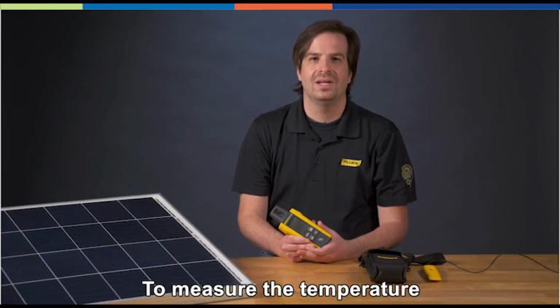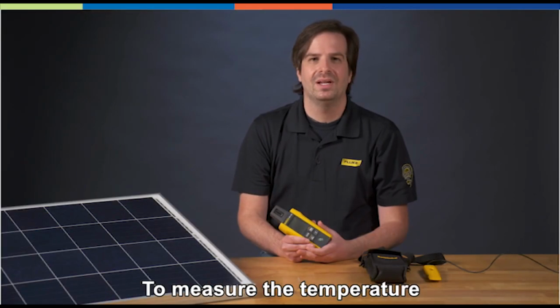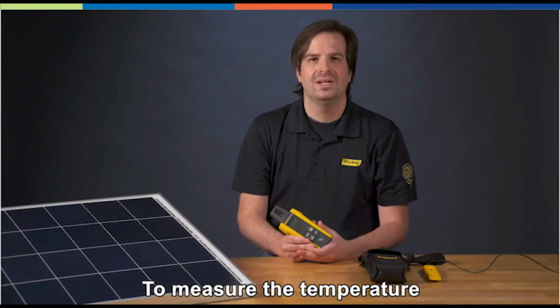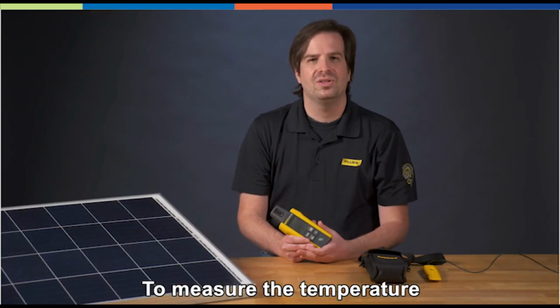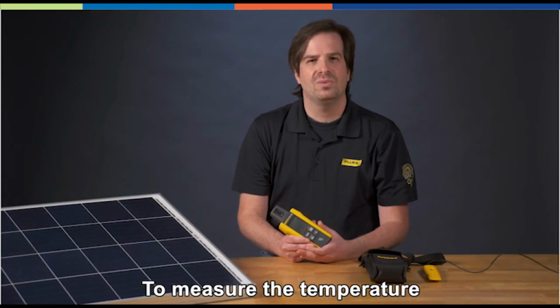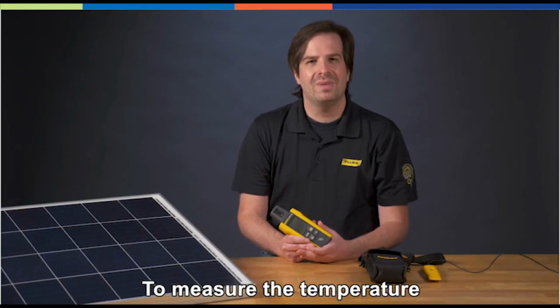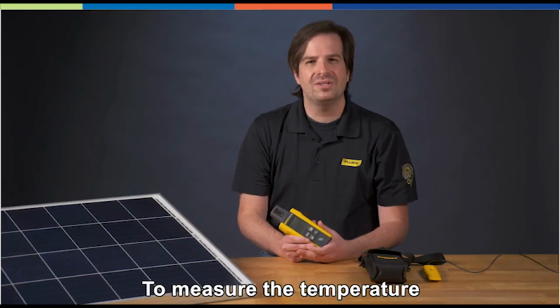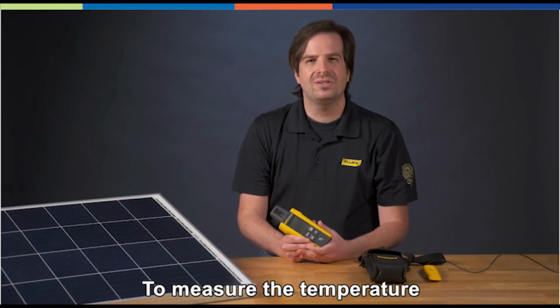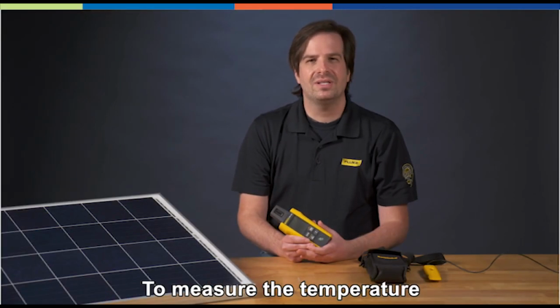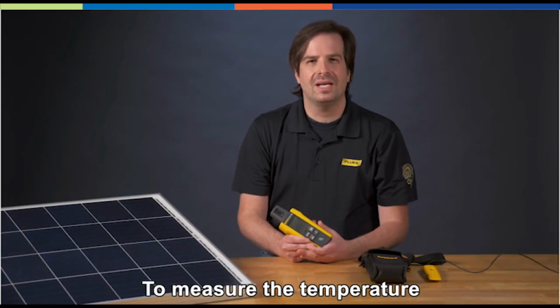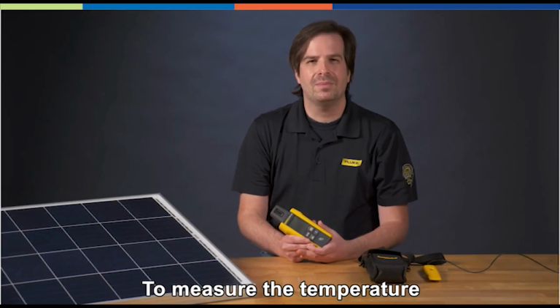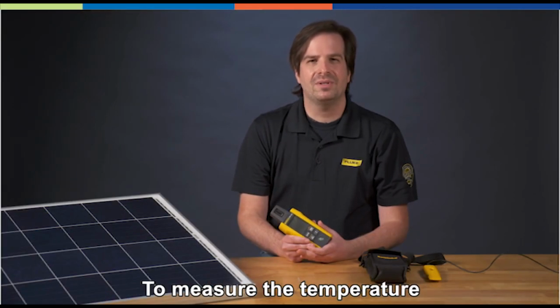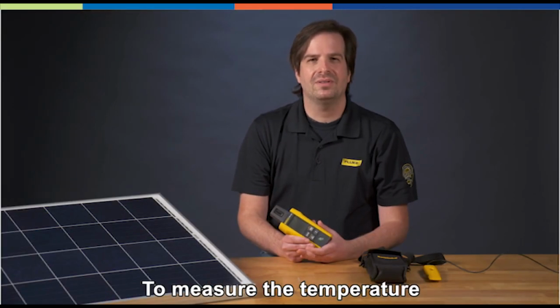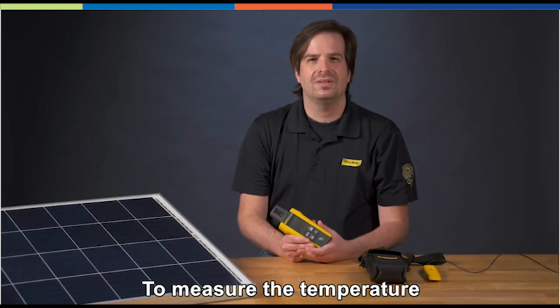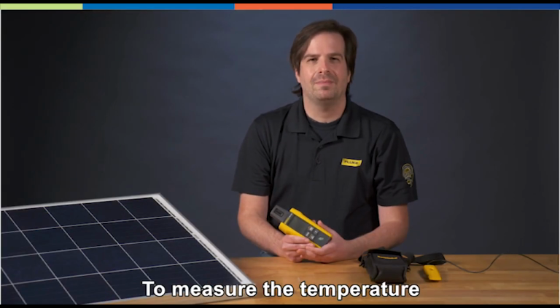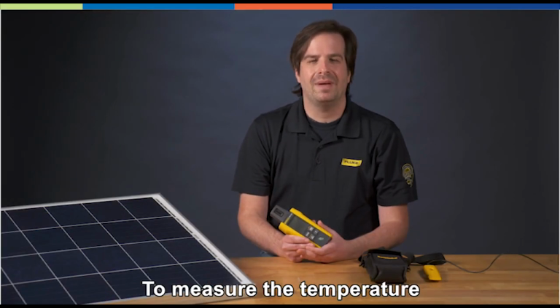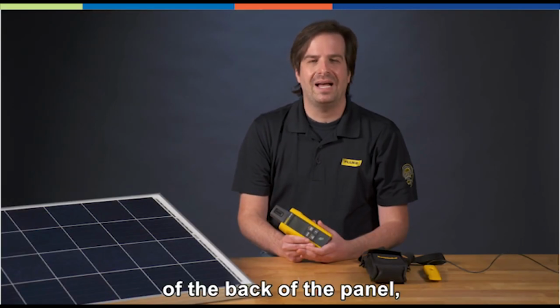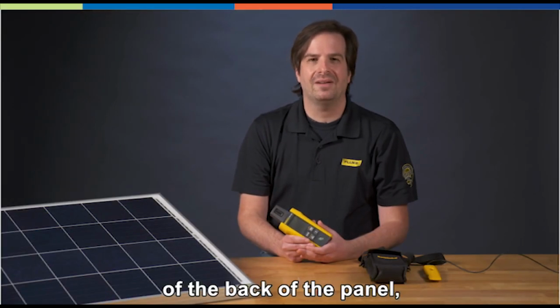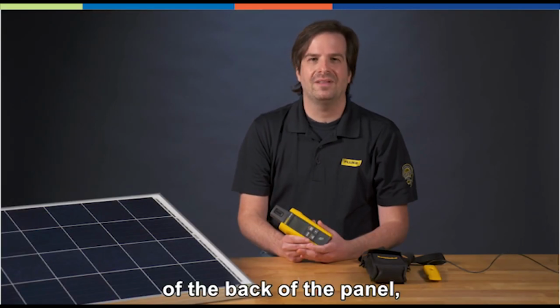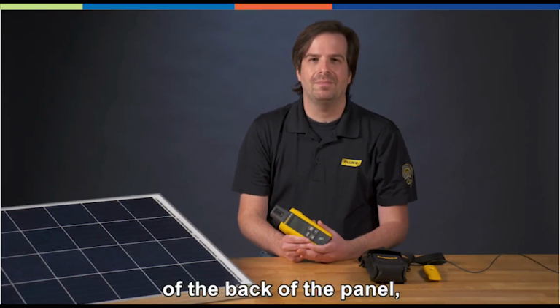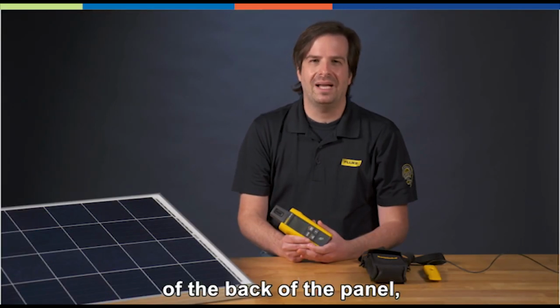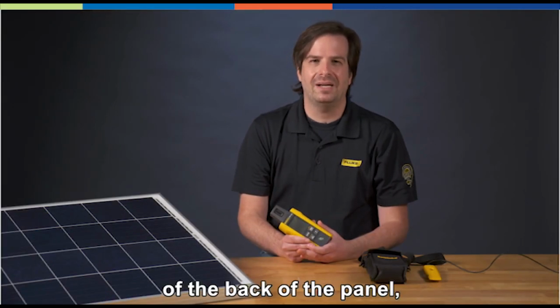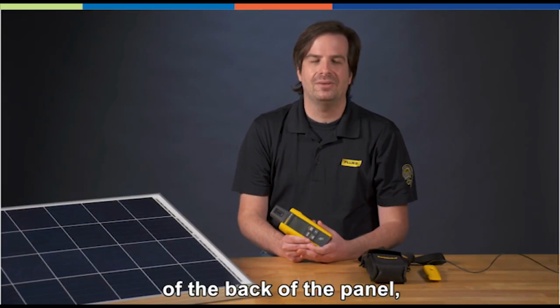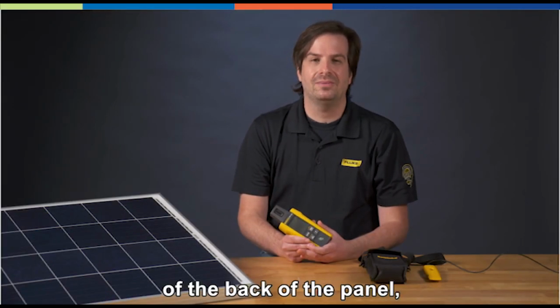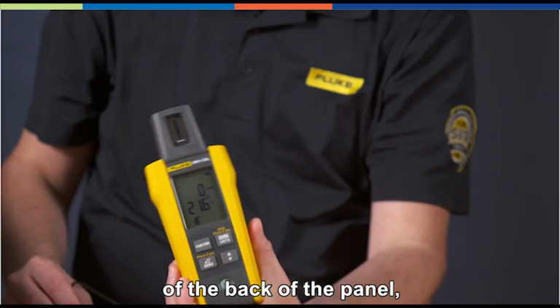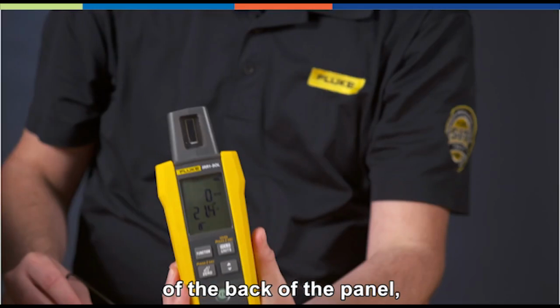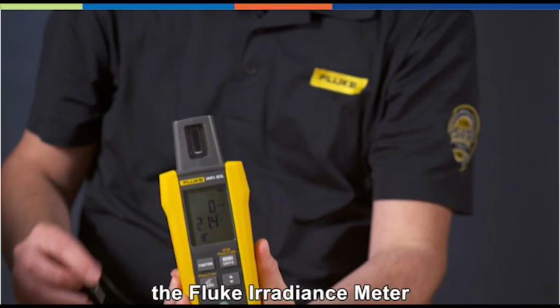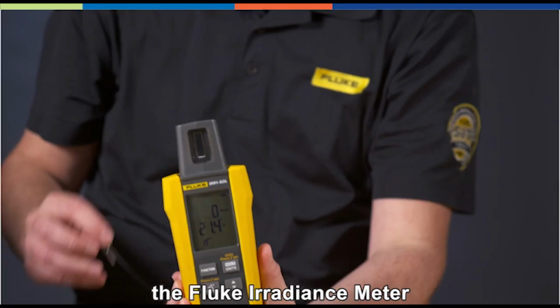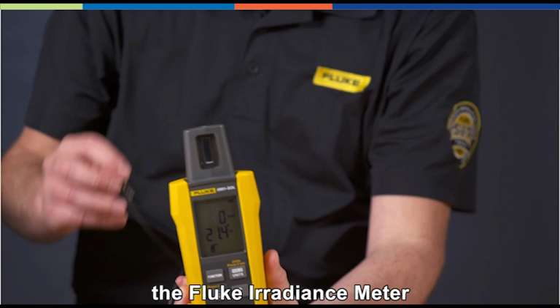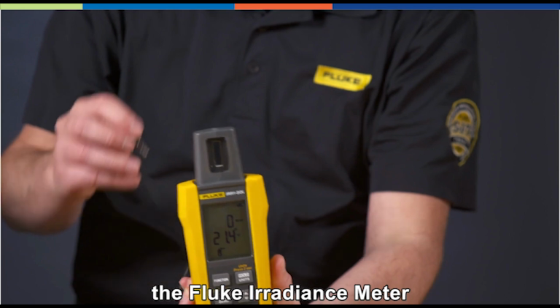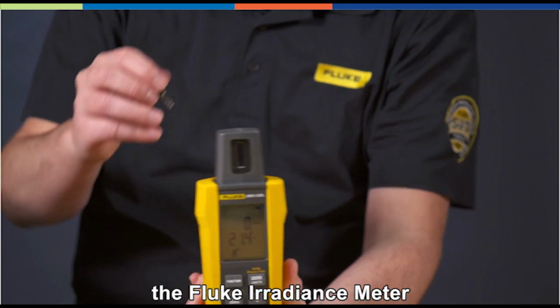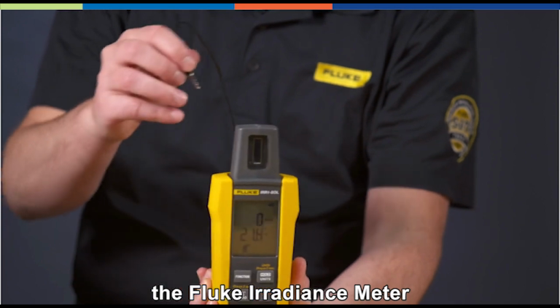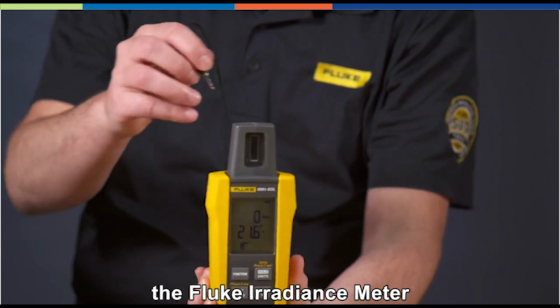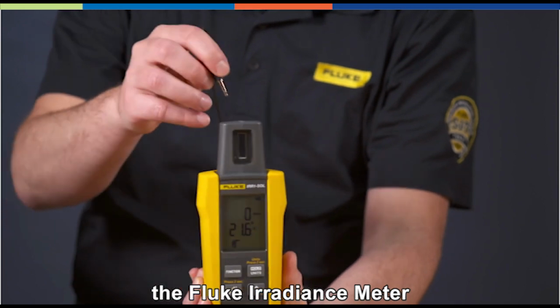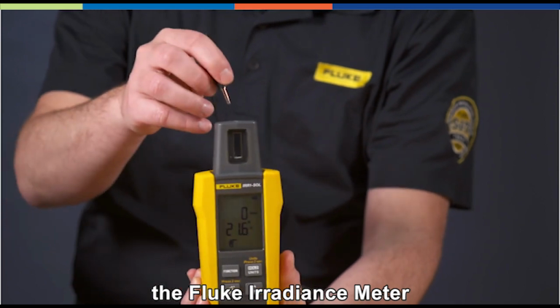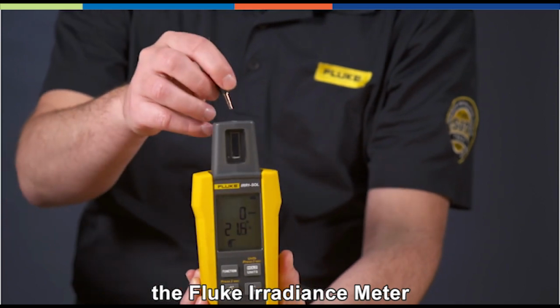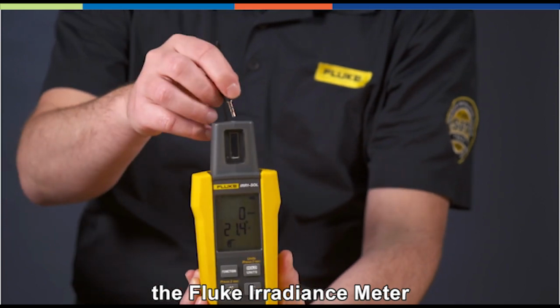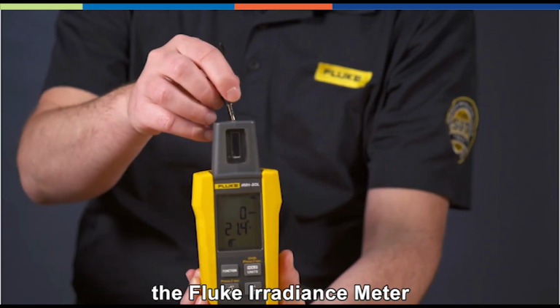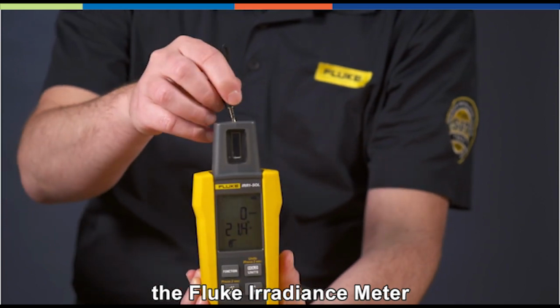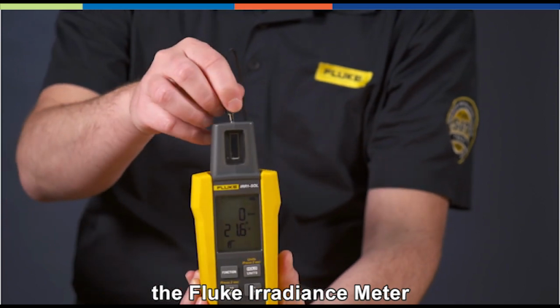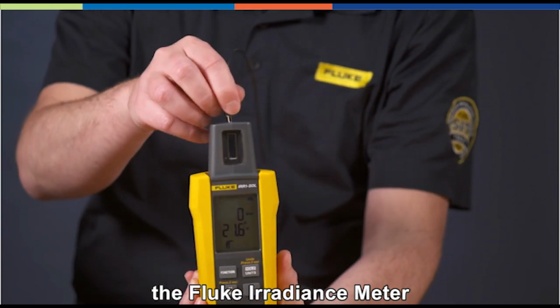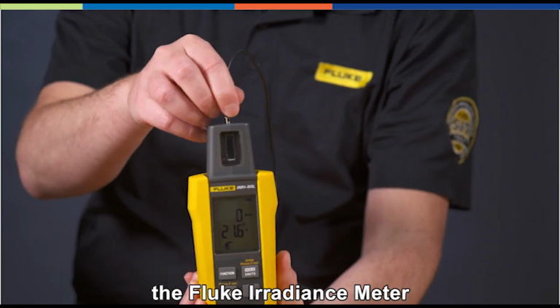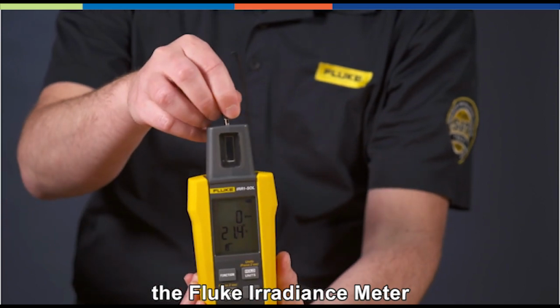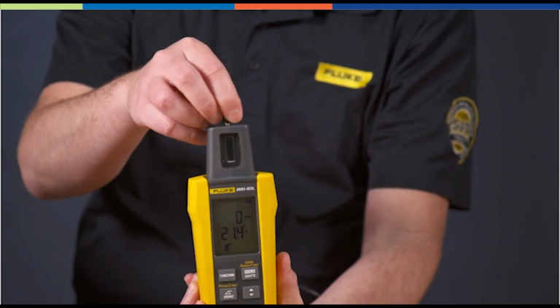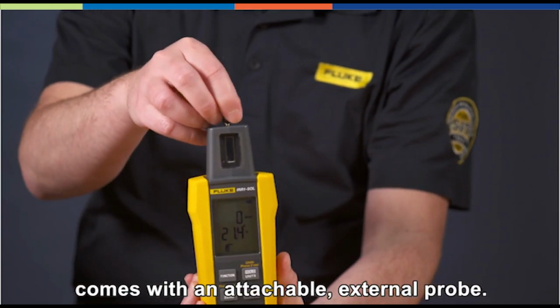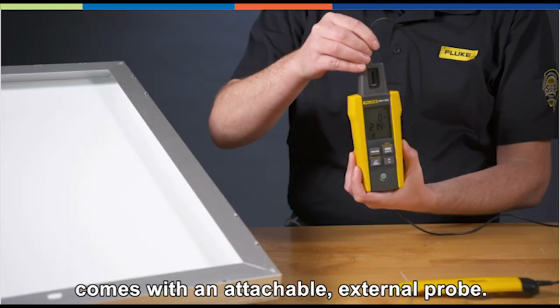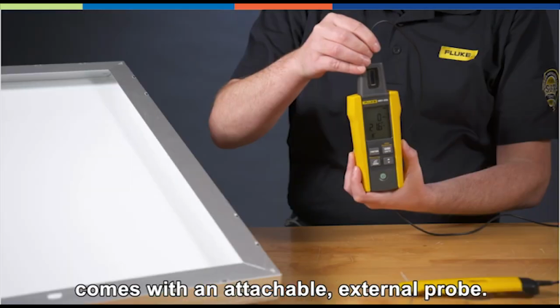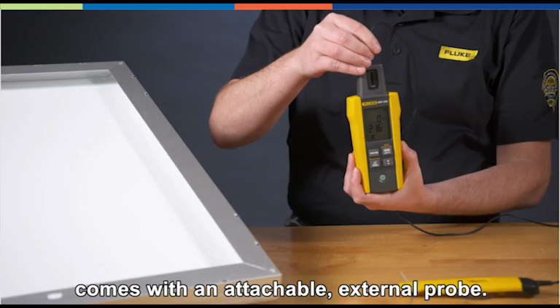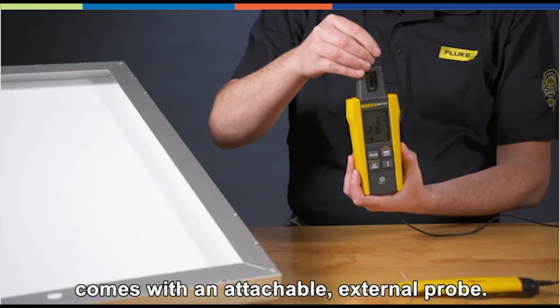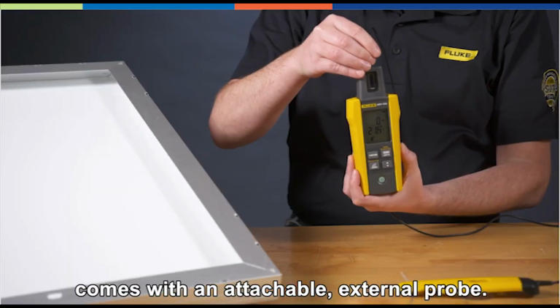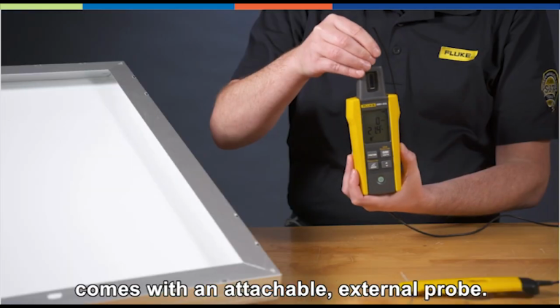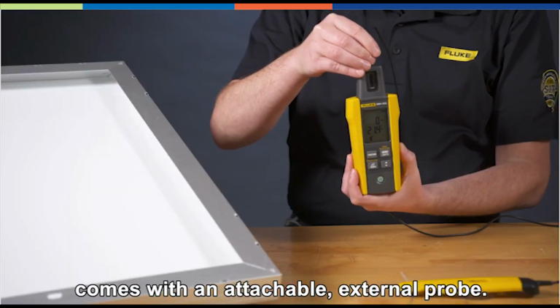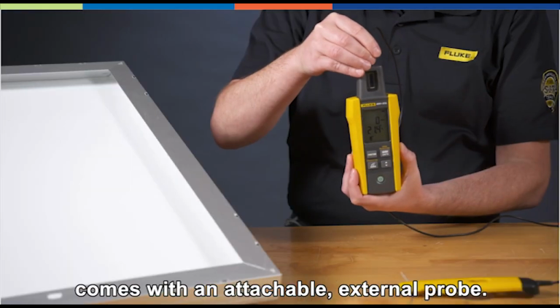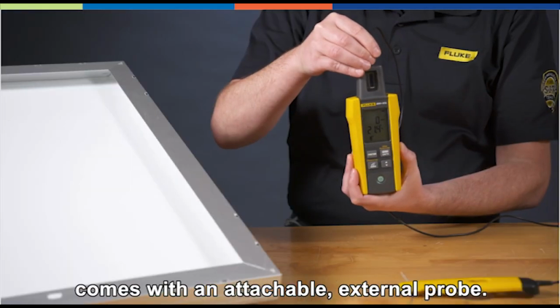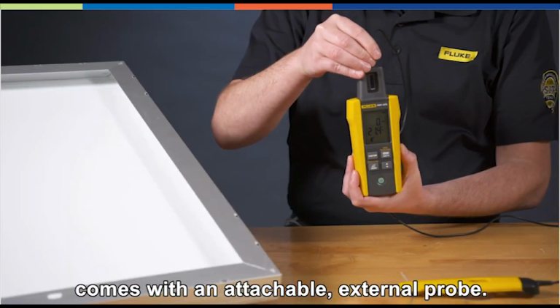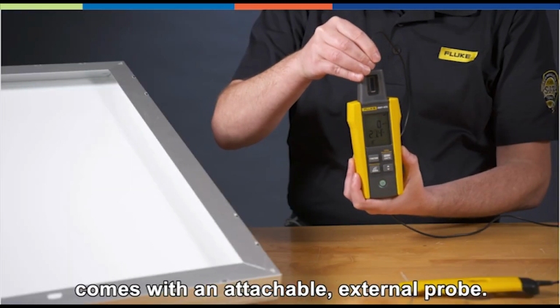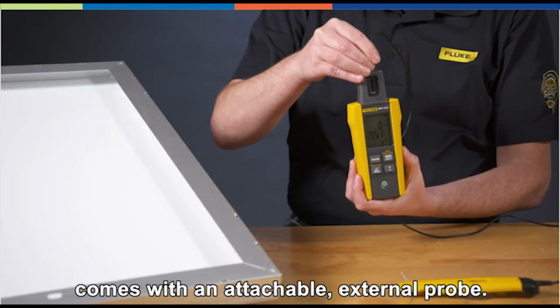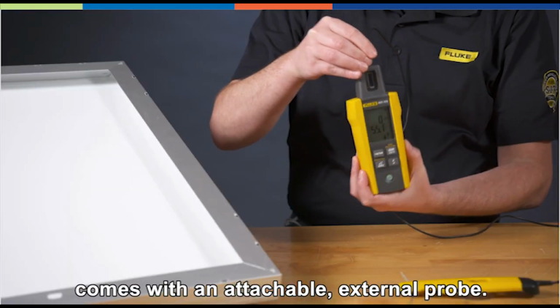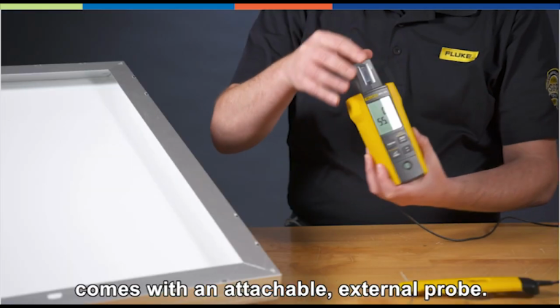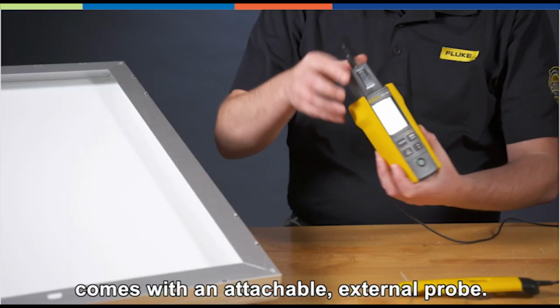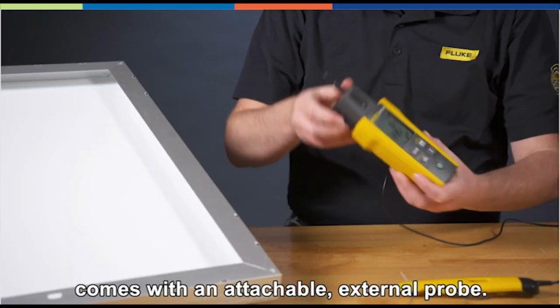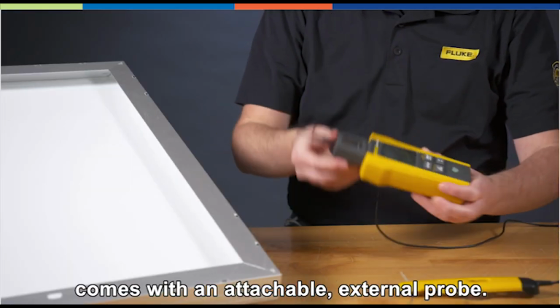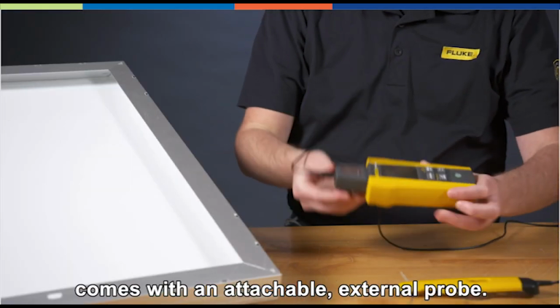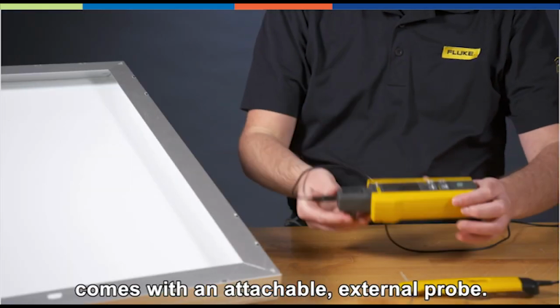To measure the temperature at the back of the panel, the Fluke irradiance meter comes with an attachable external probe.